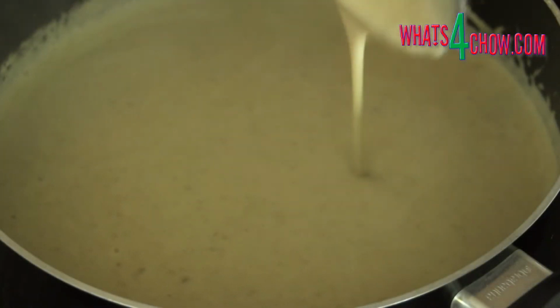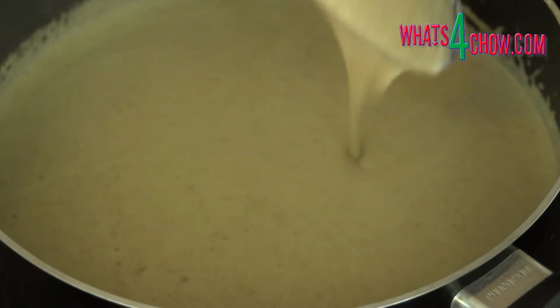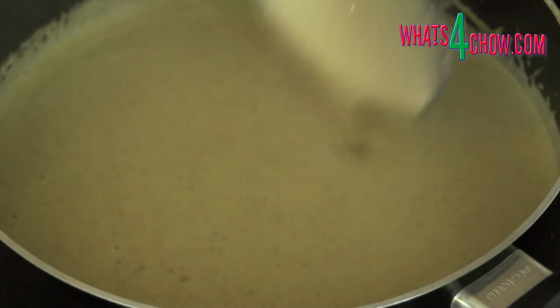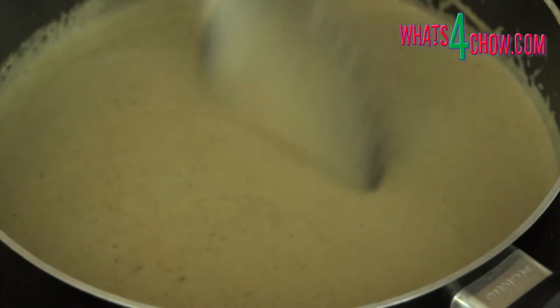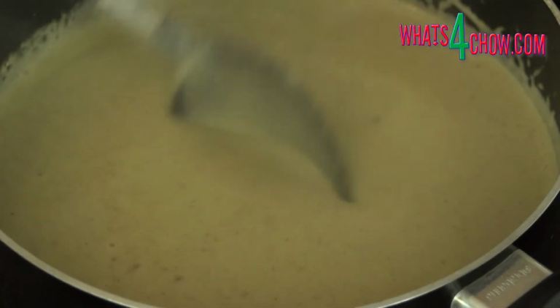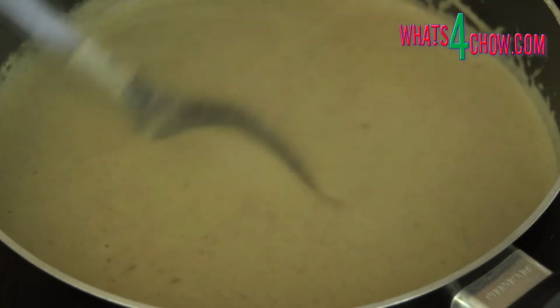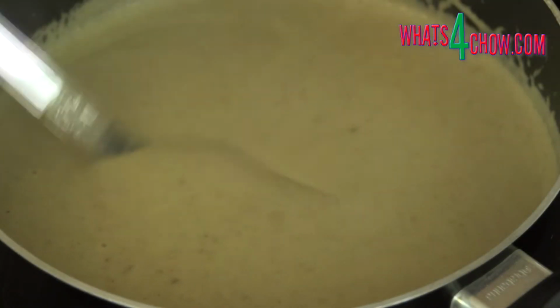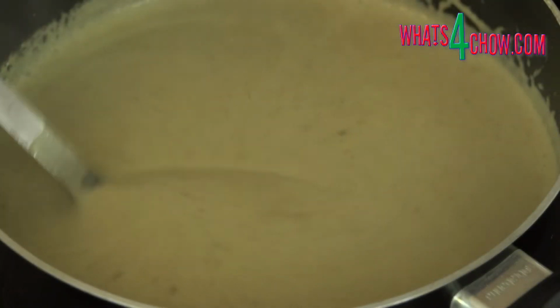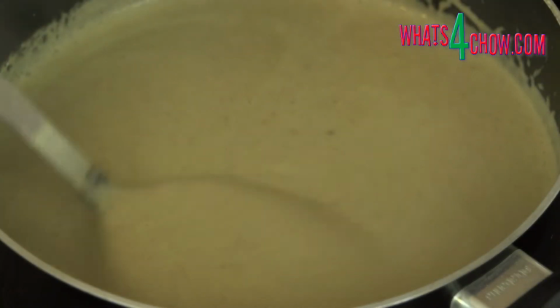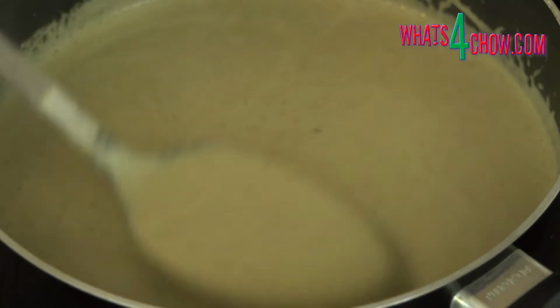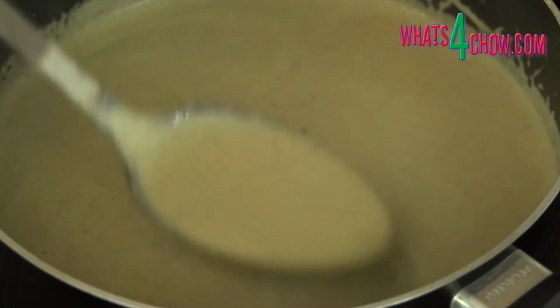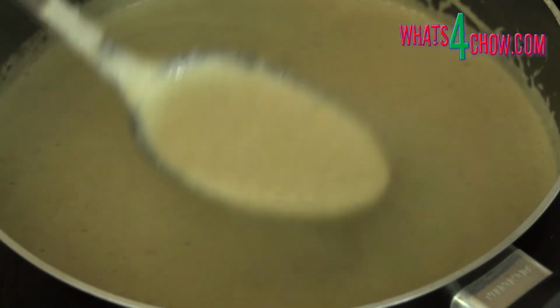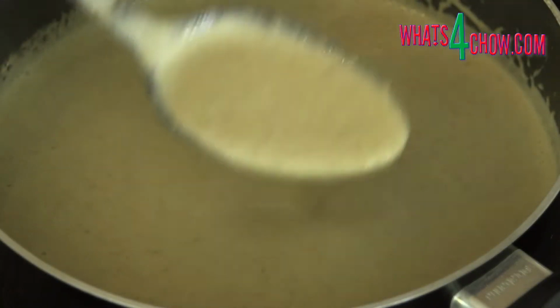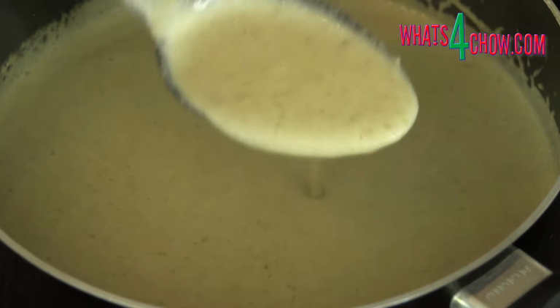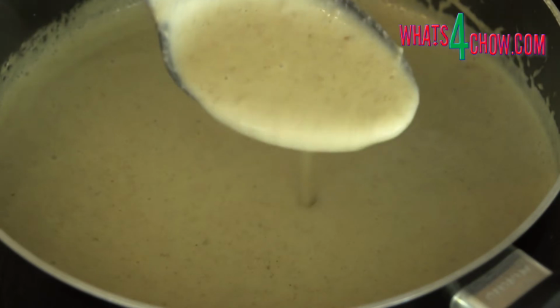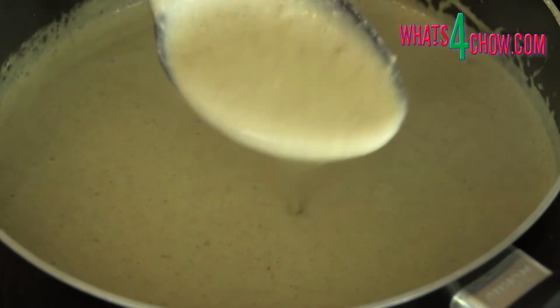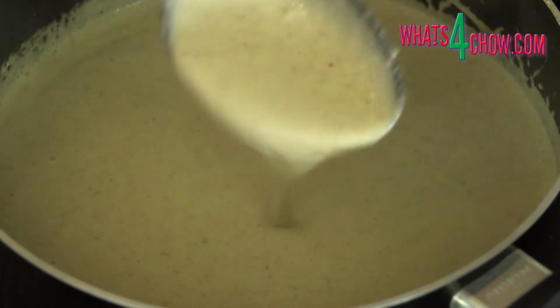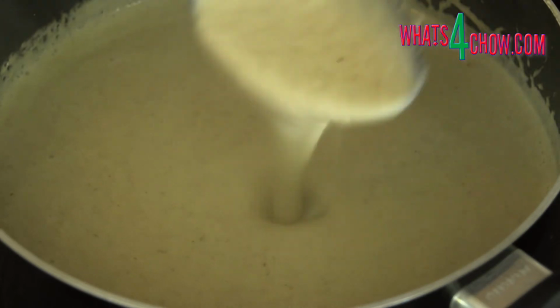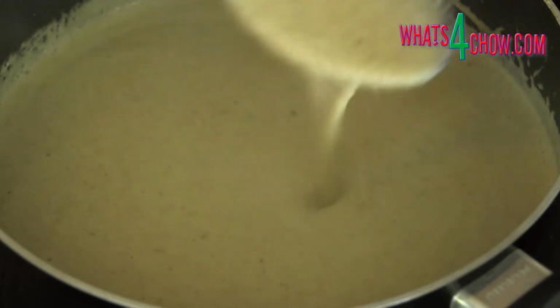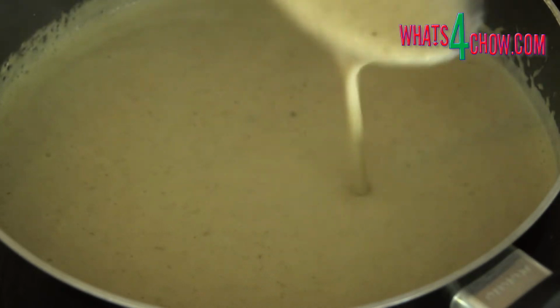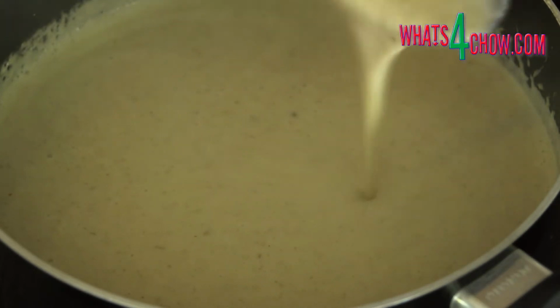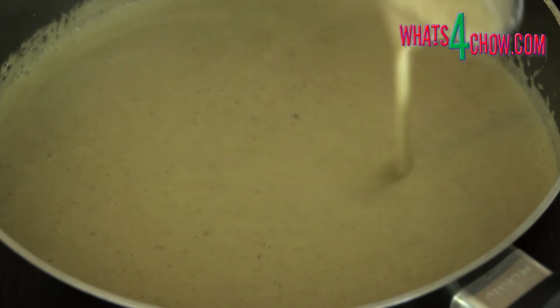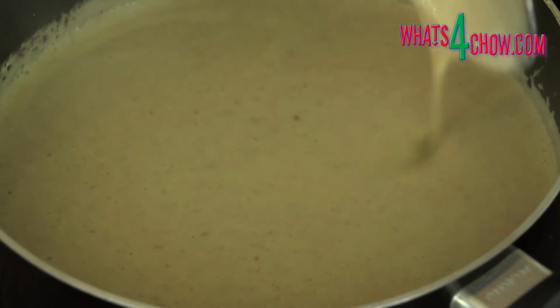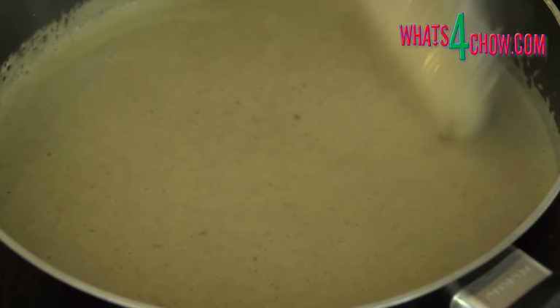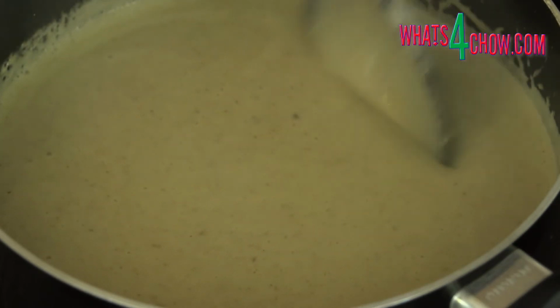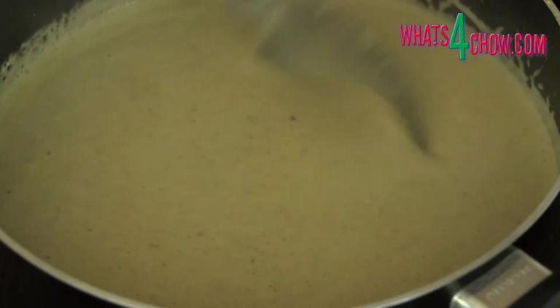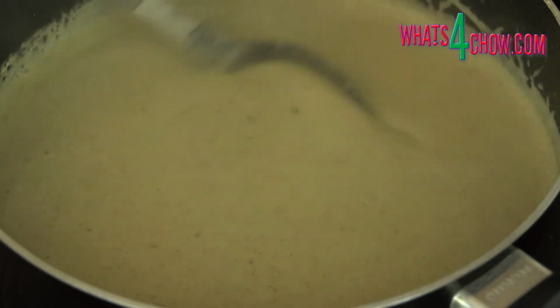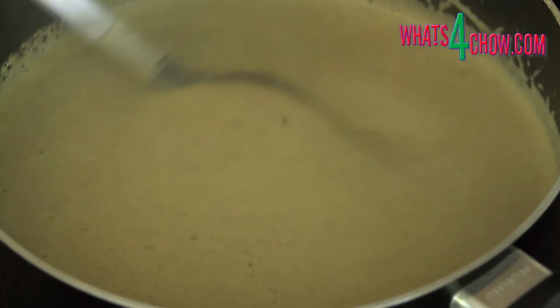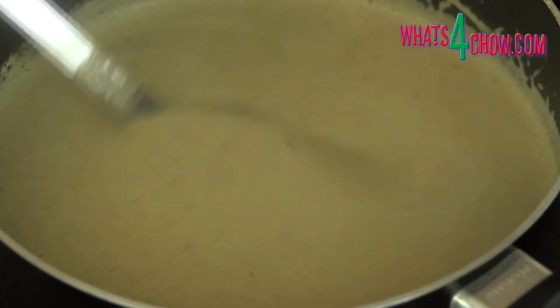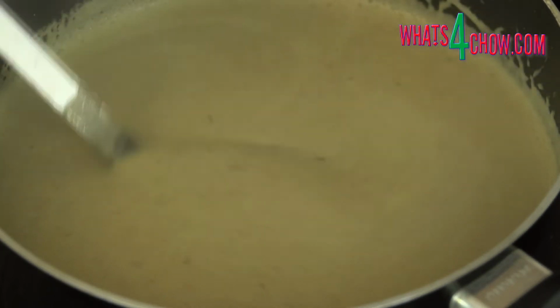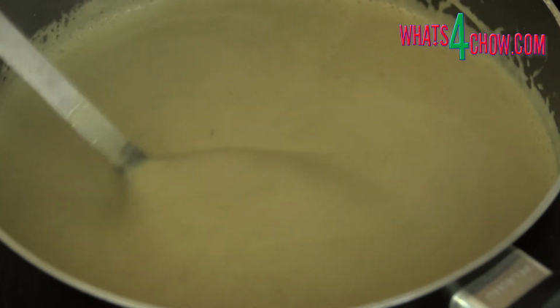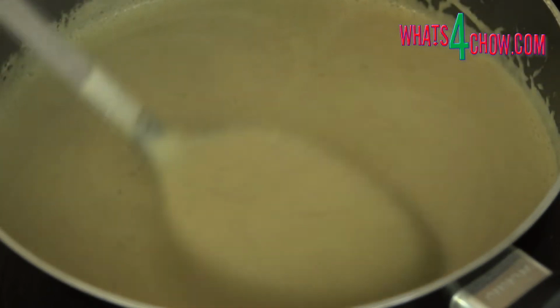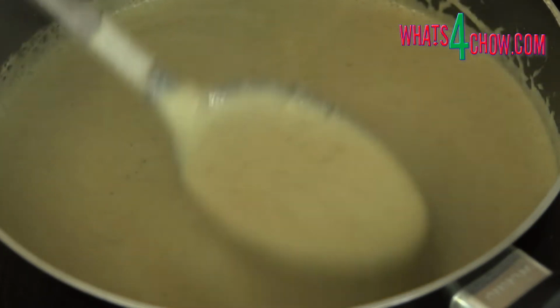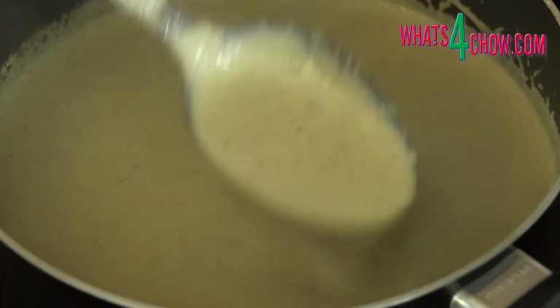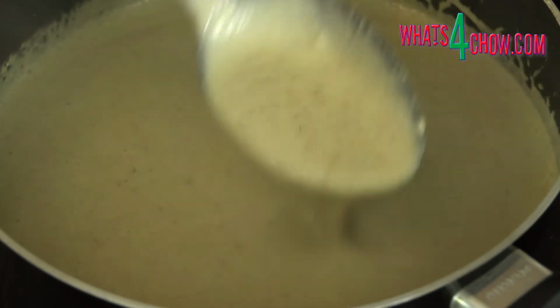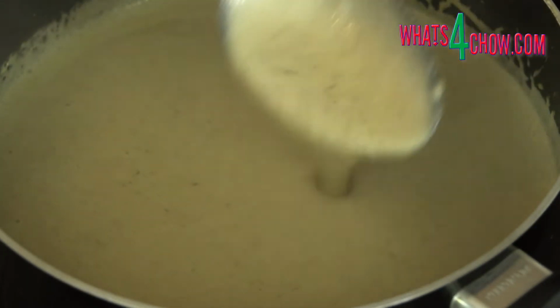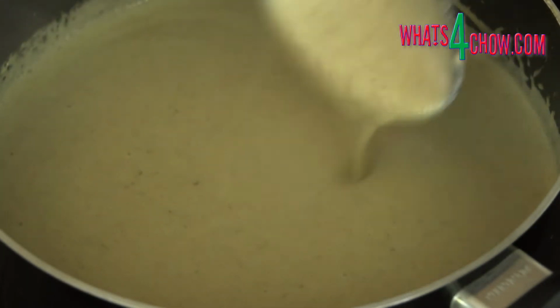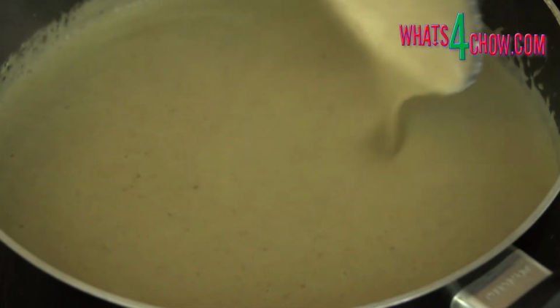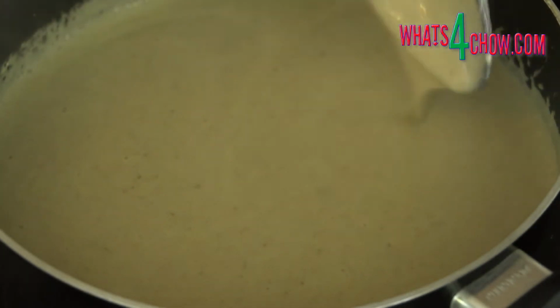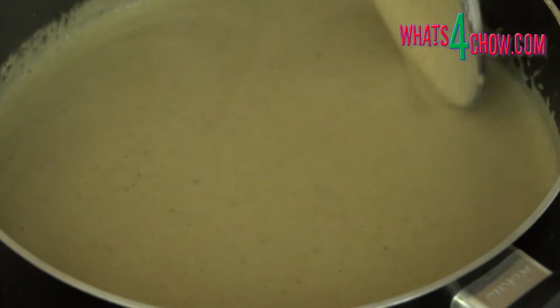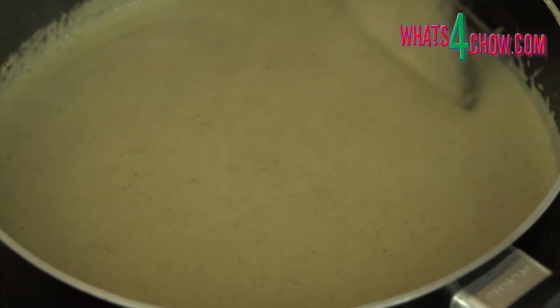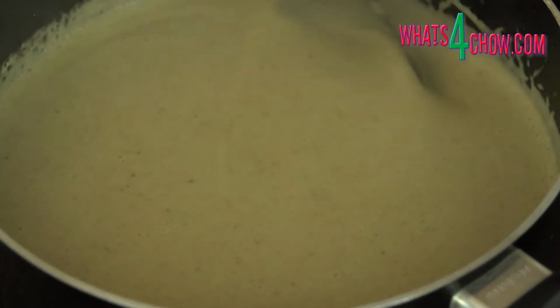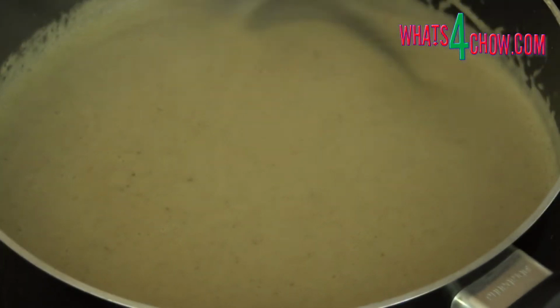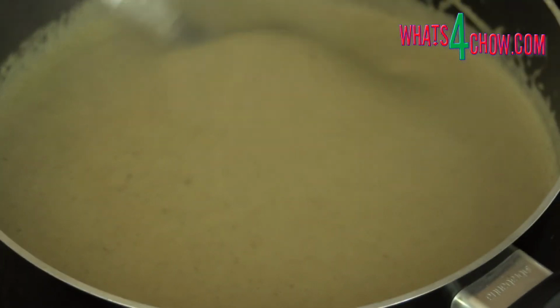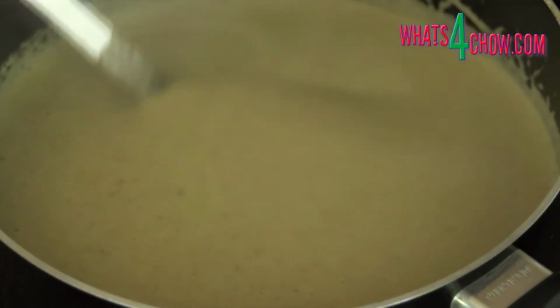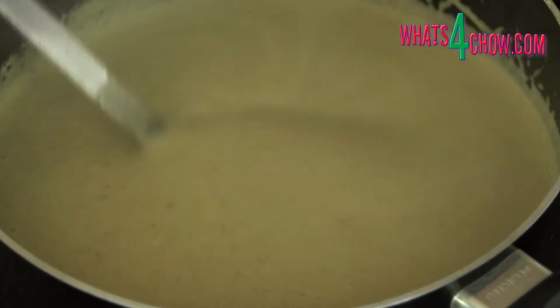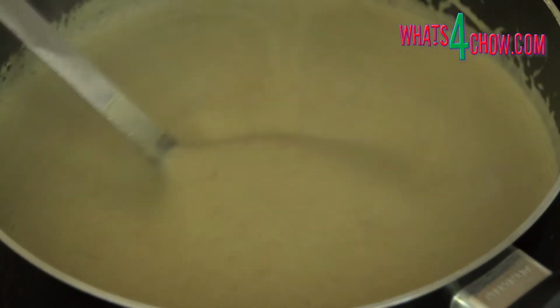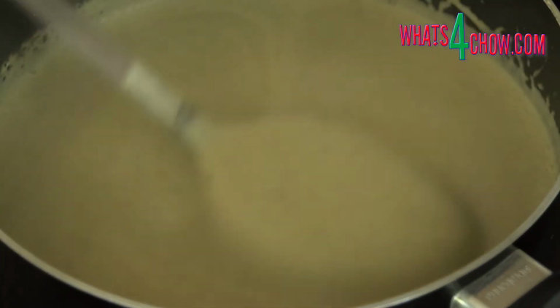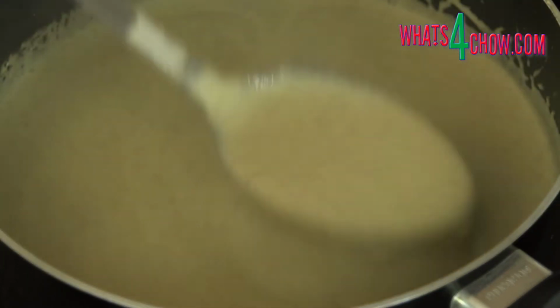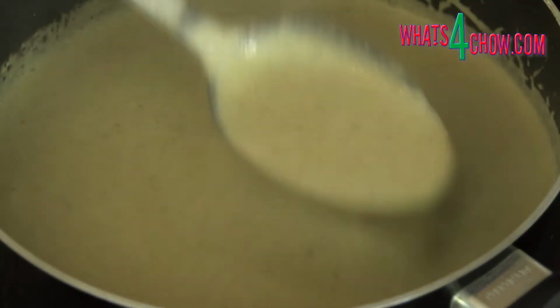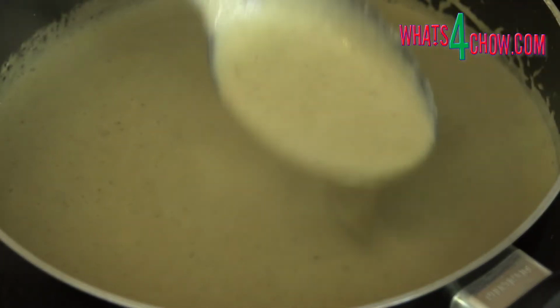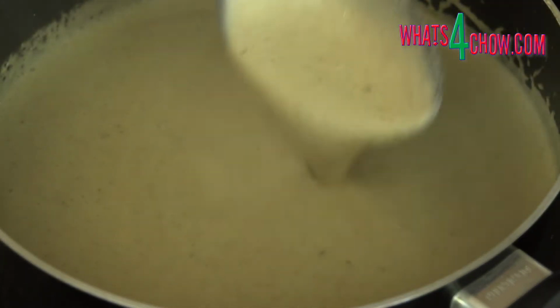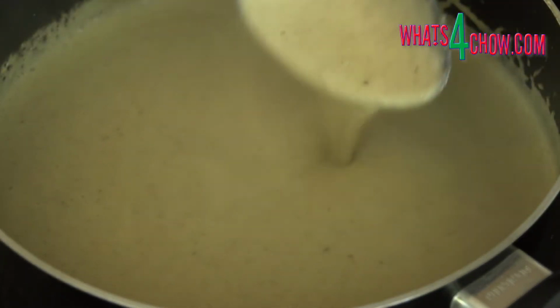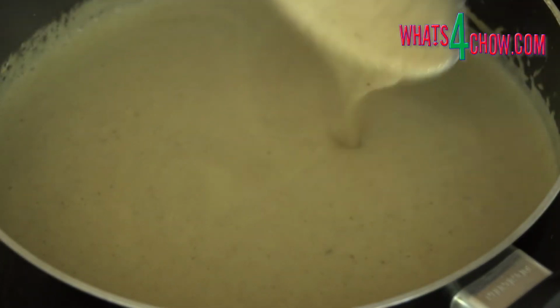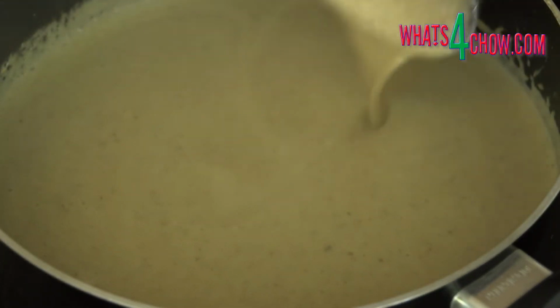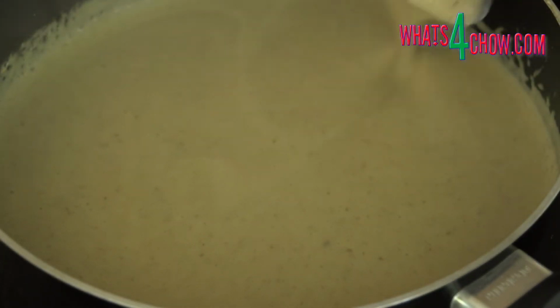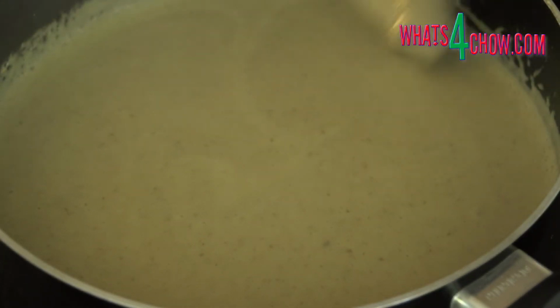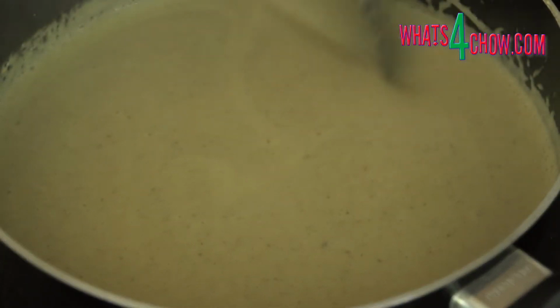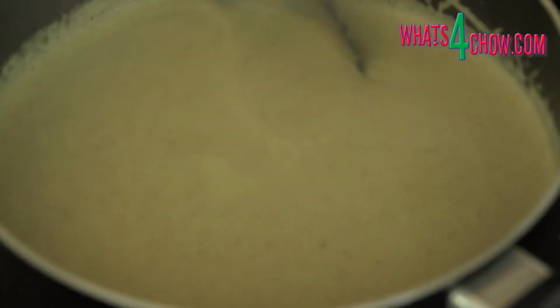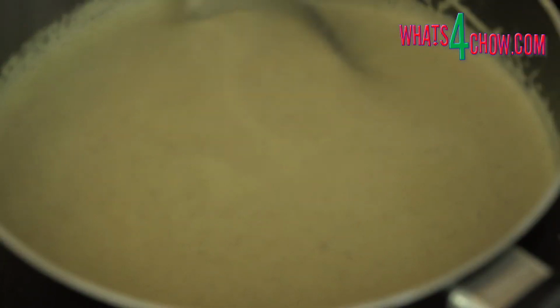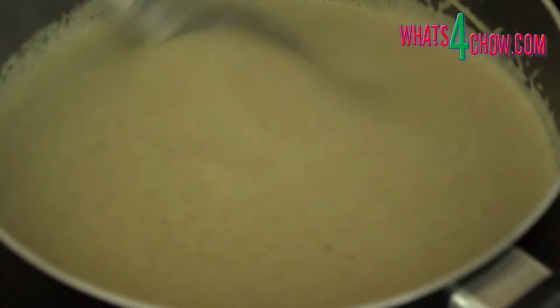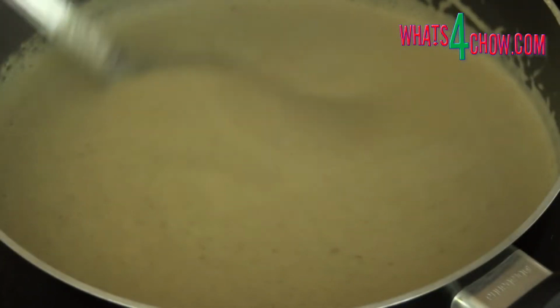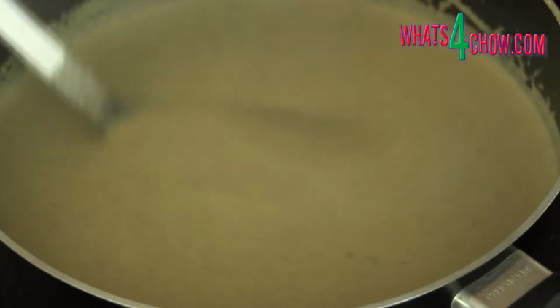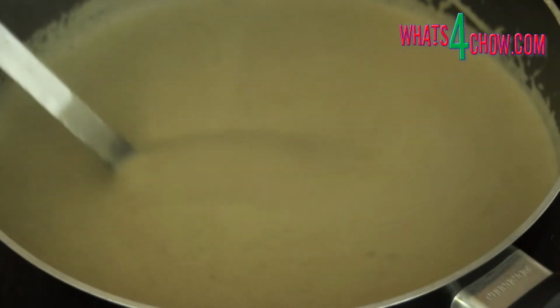Return the pot to the heat and bring it to a simmer. Allow the soup to simmer for 5 minutes until thick and creamy.